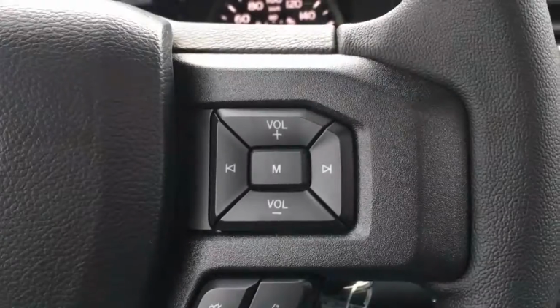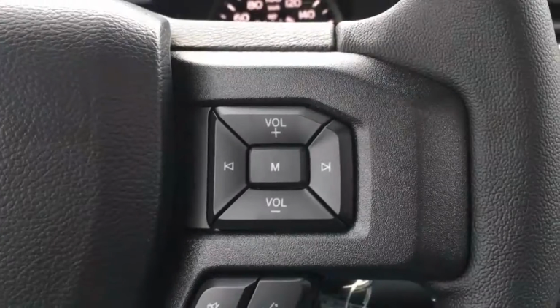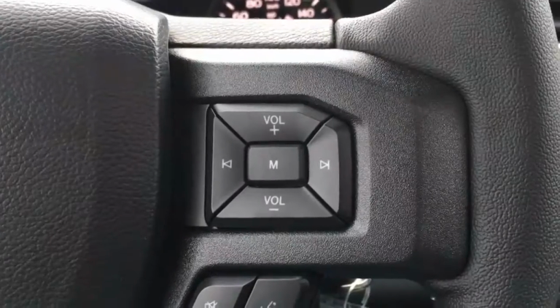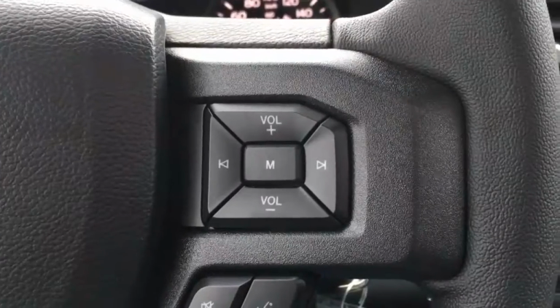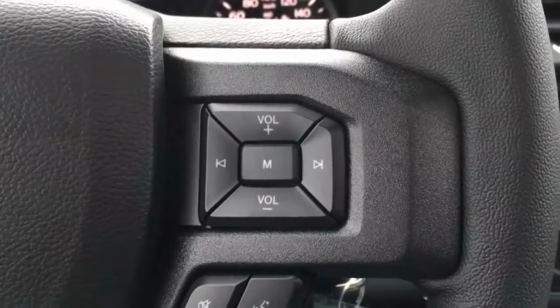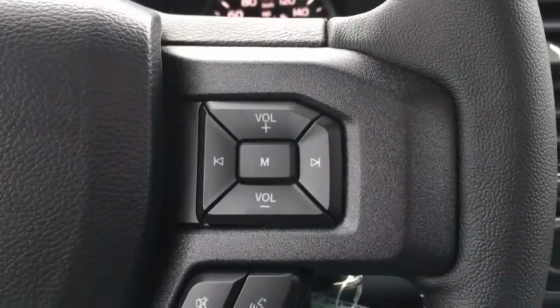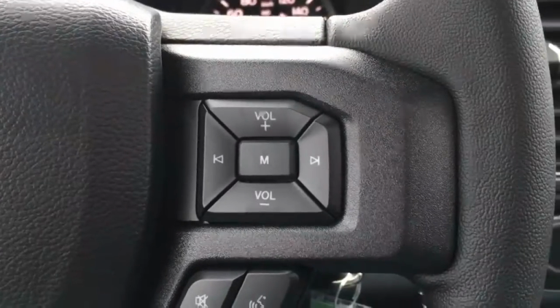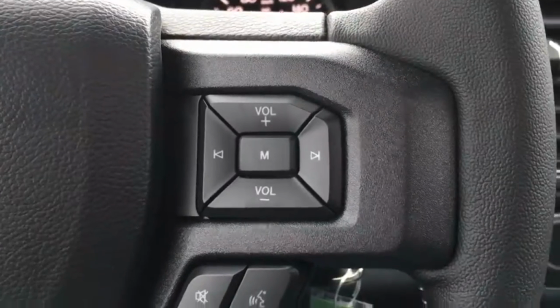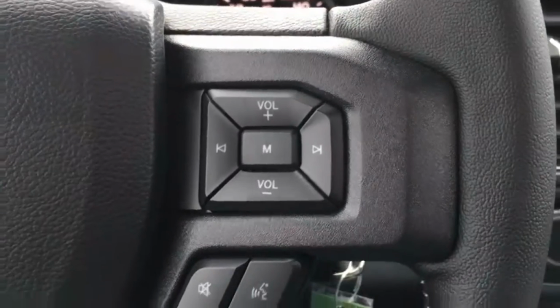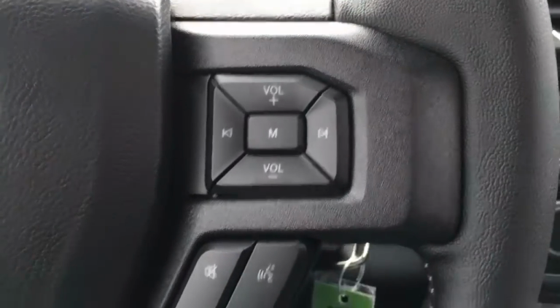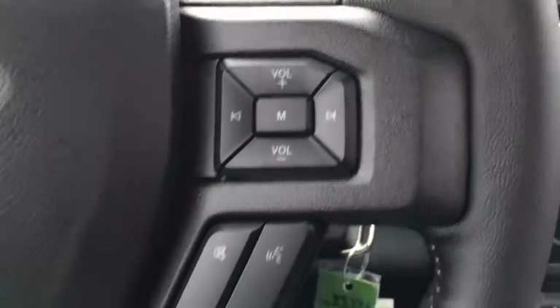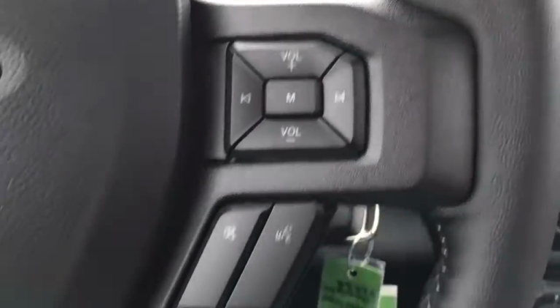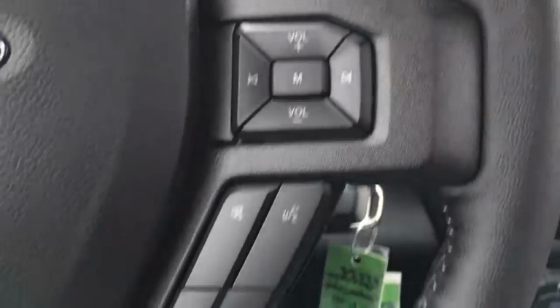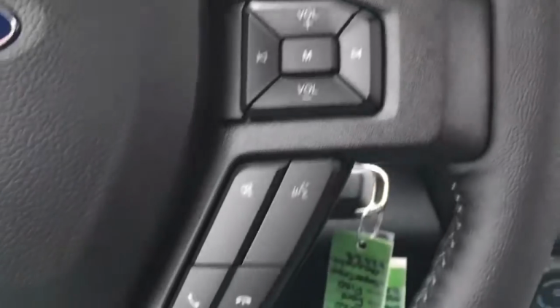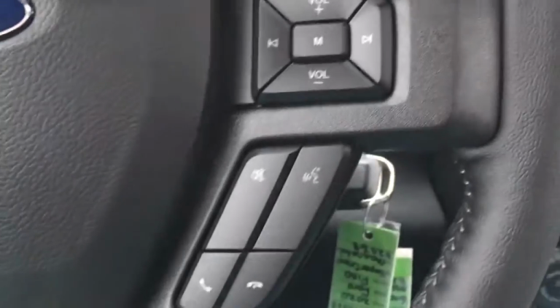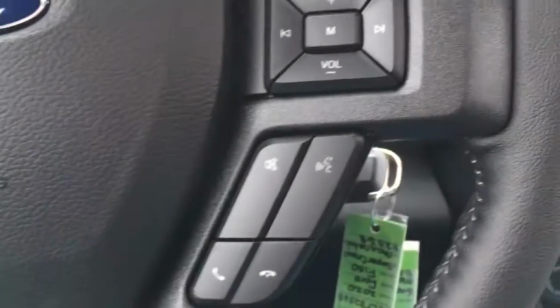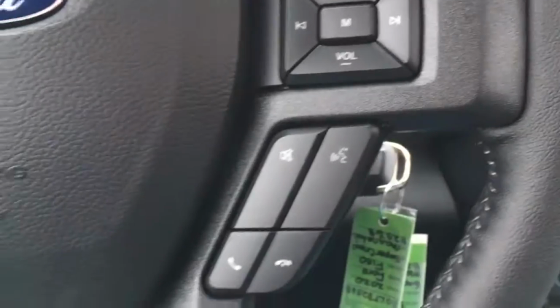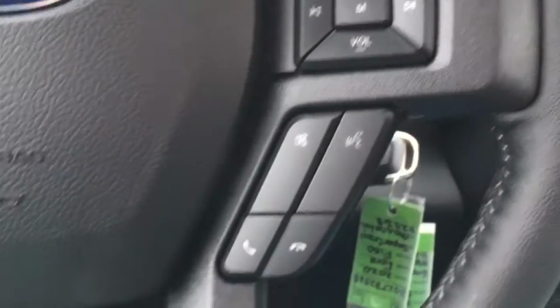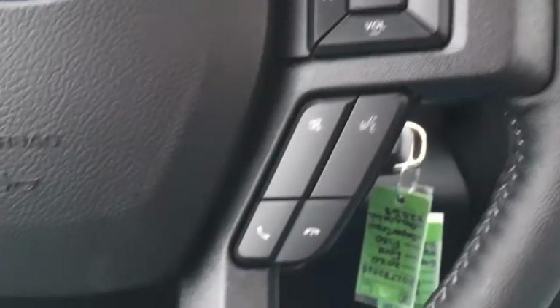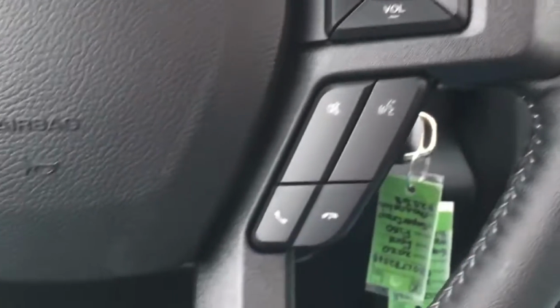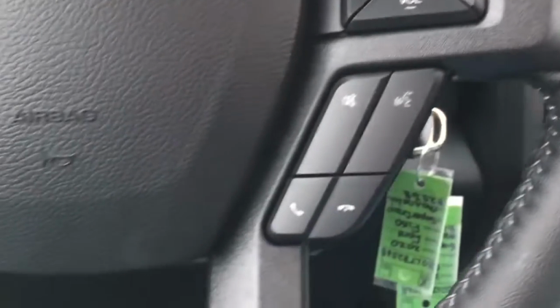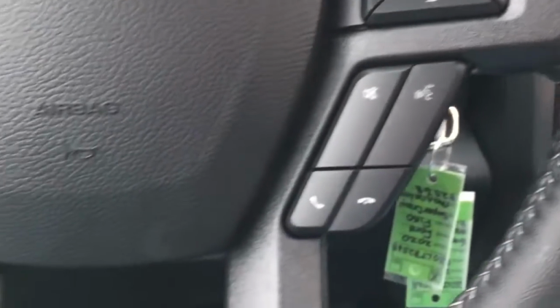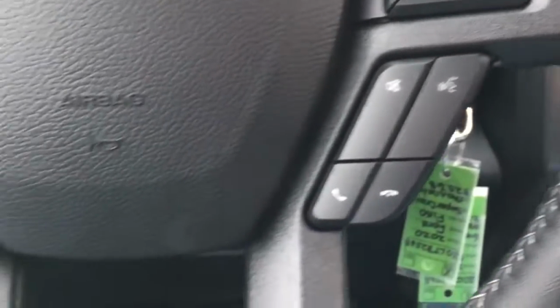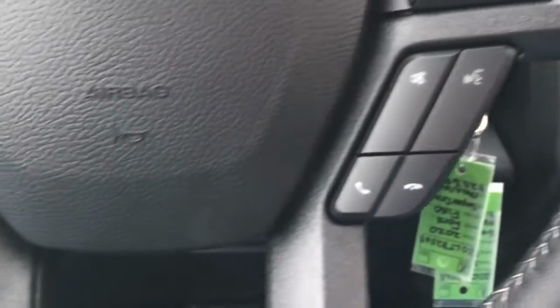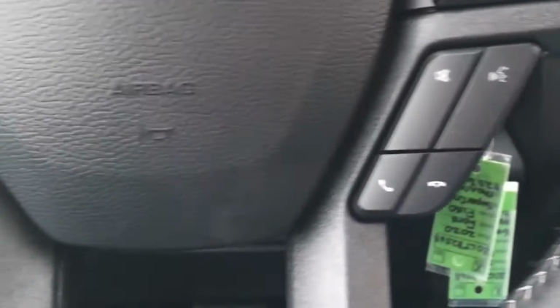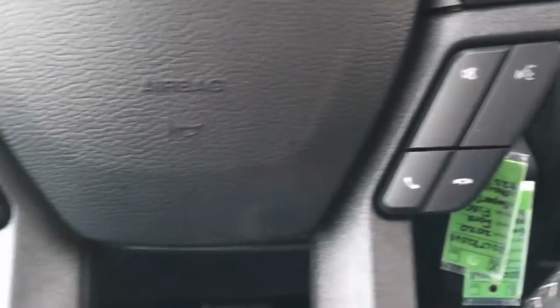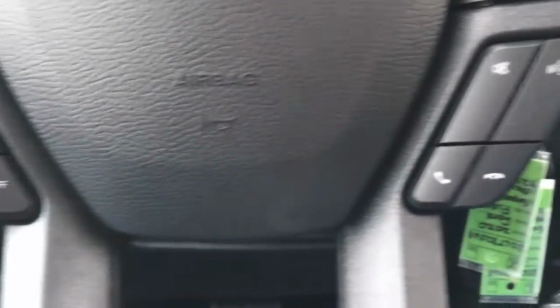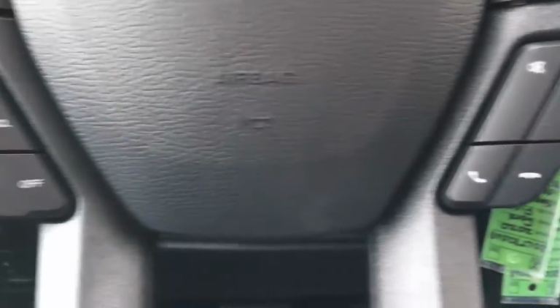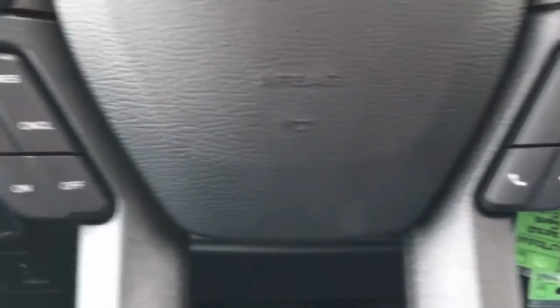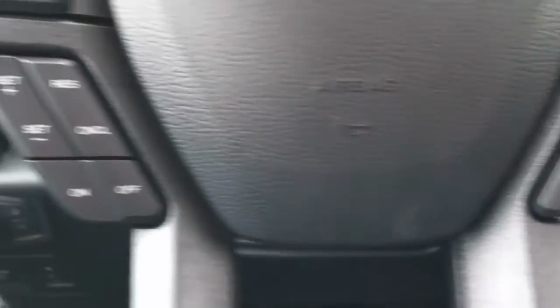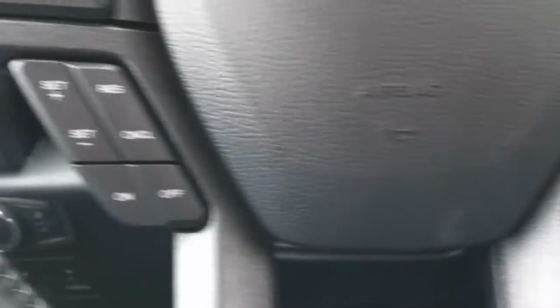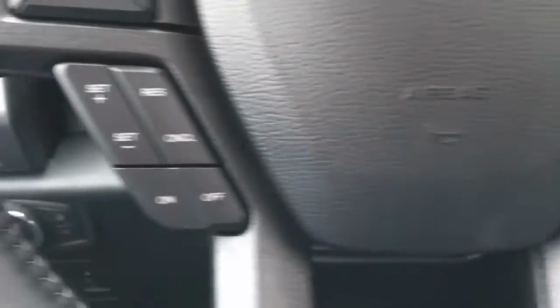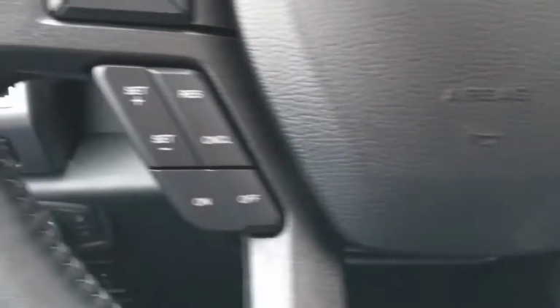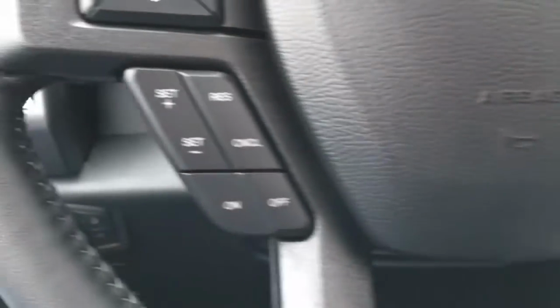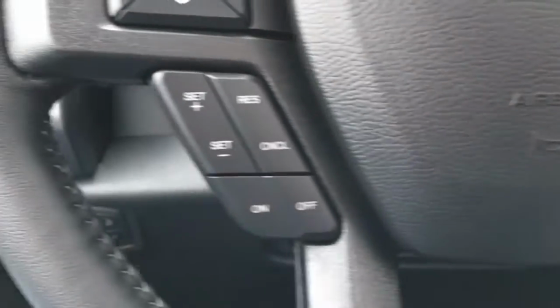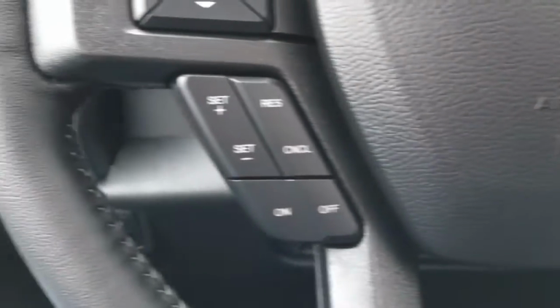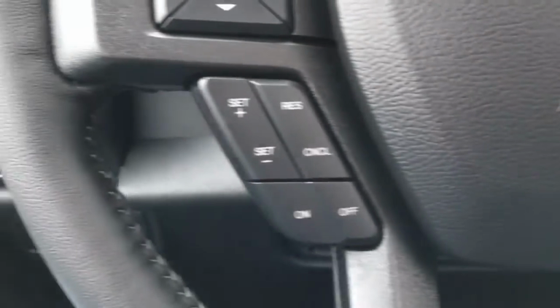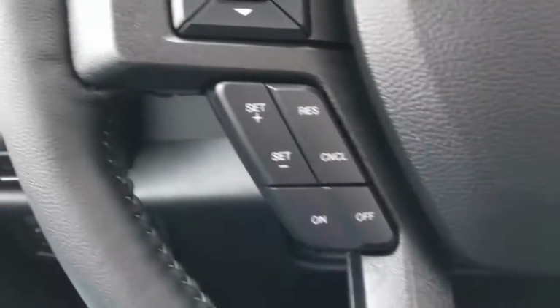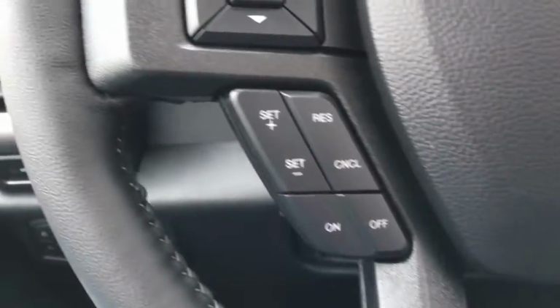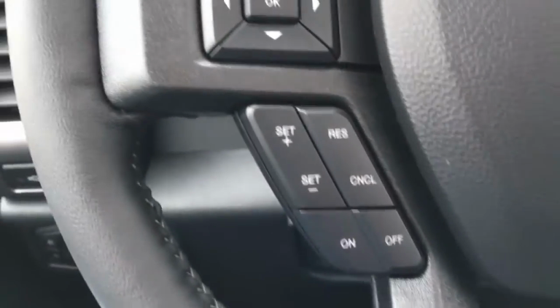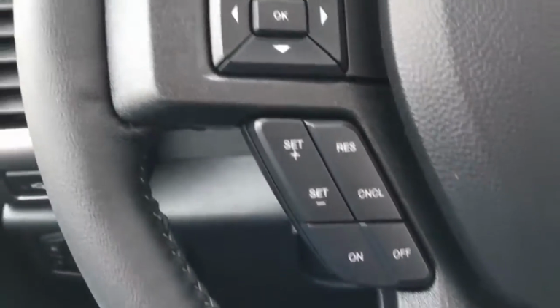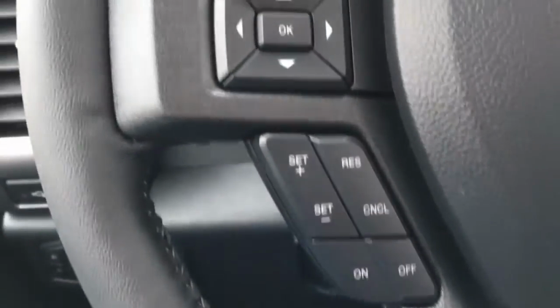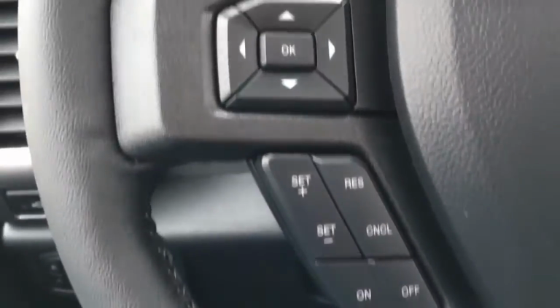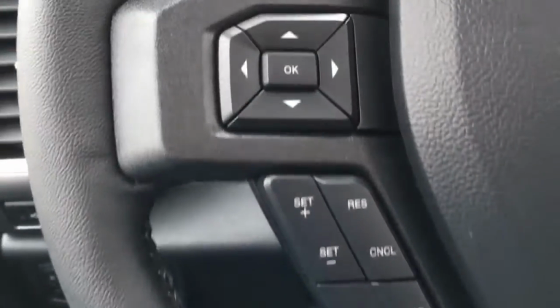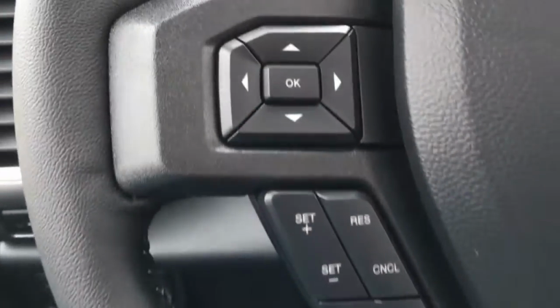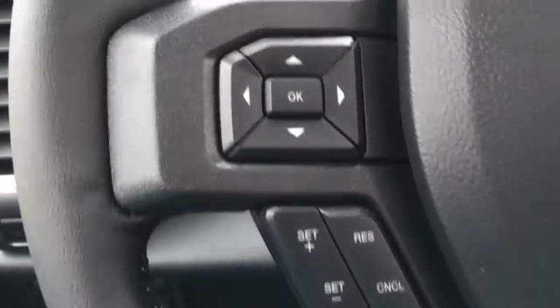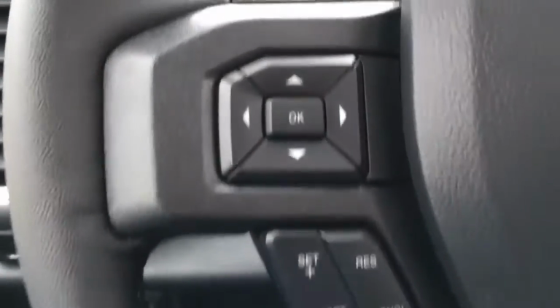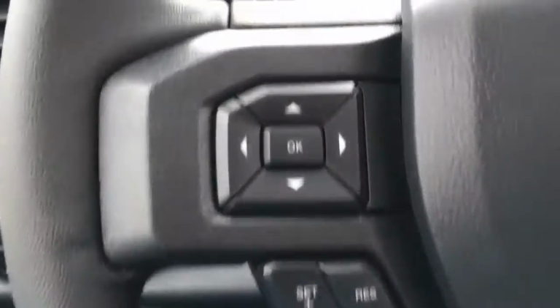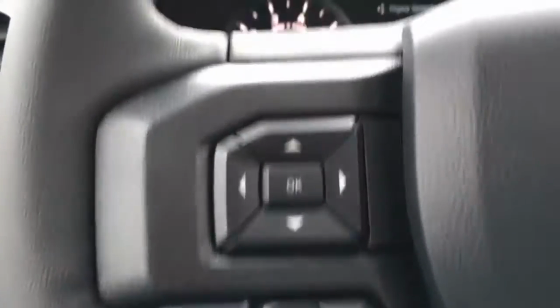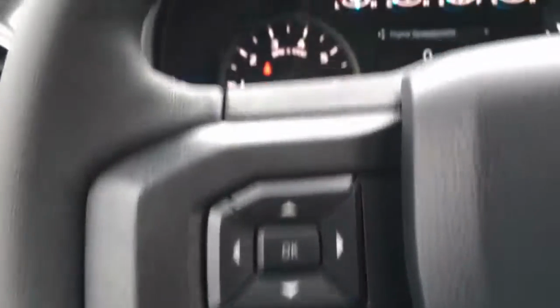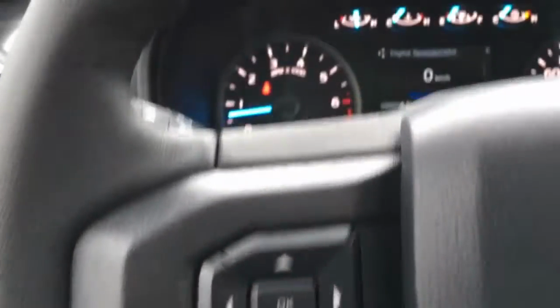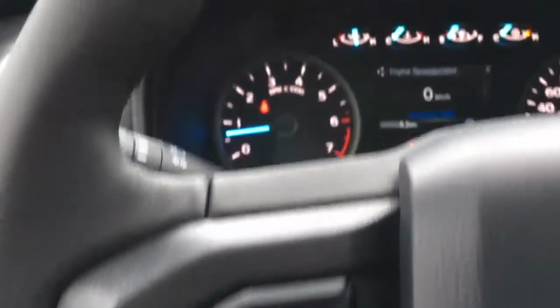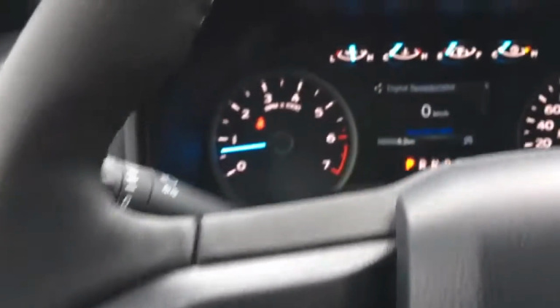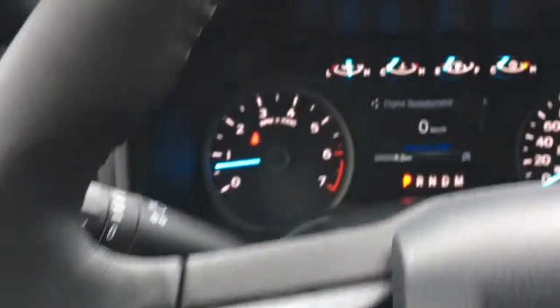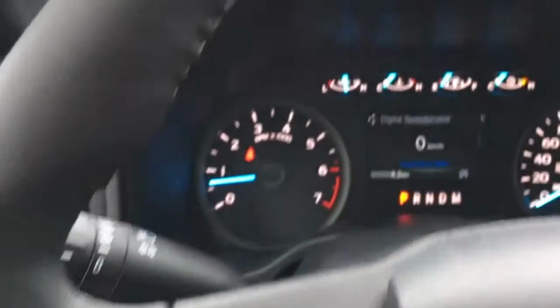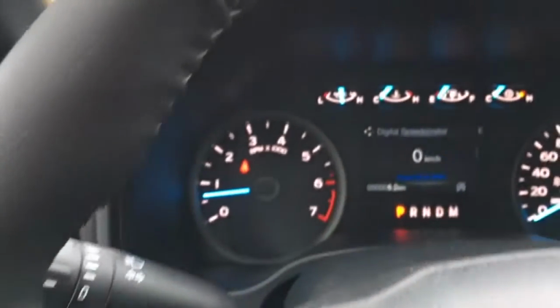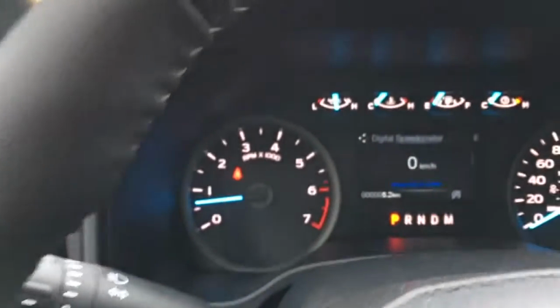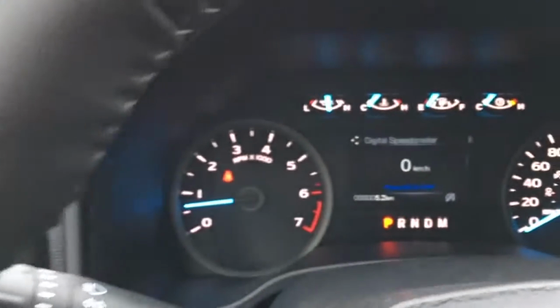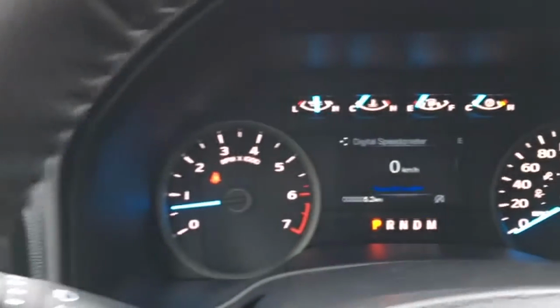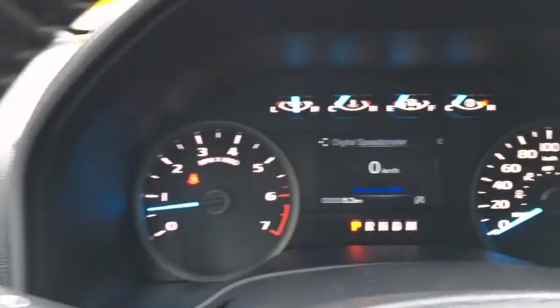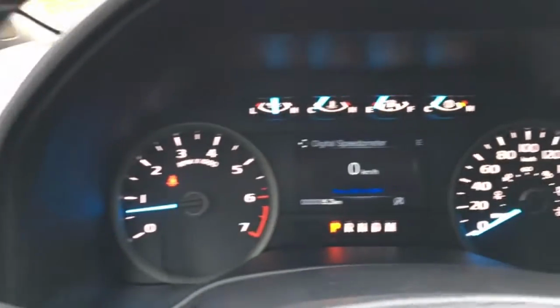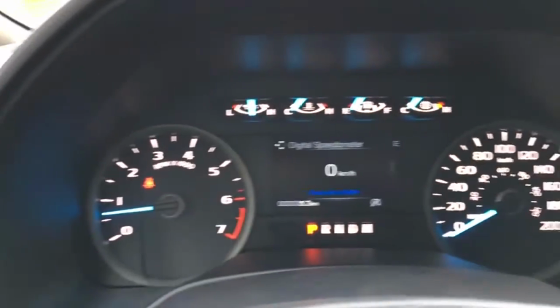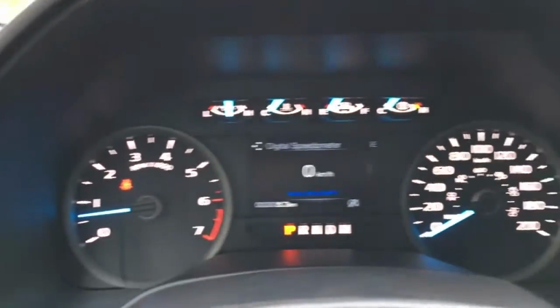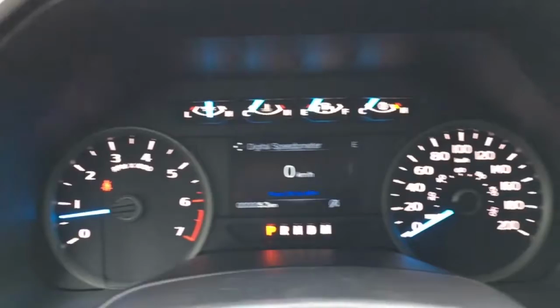In the steering wheel, there are media controls, voice command, phone, cruise control, and information display buttons.